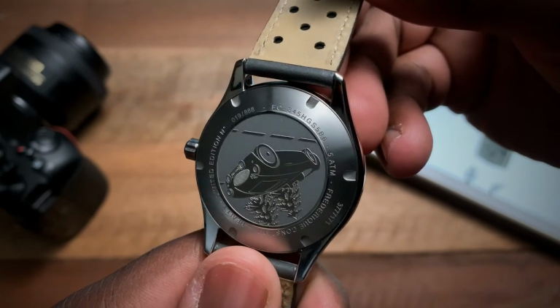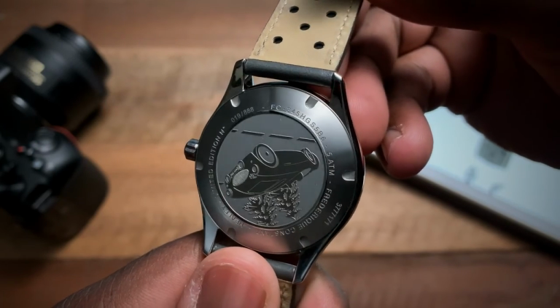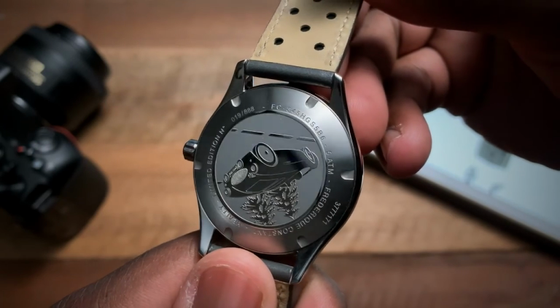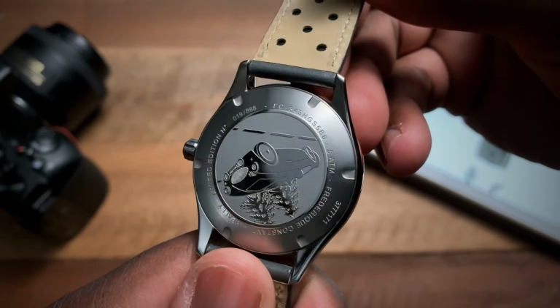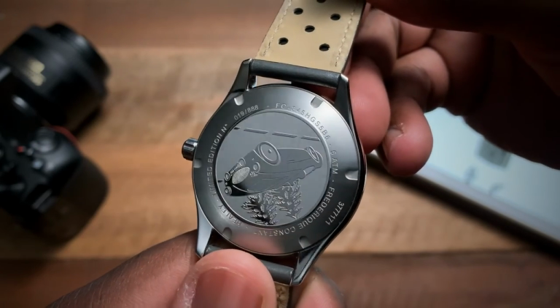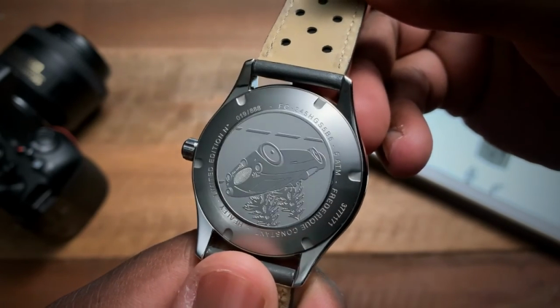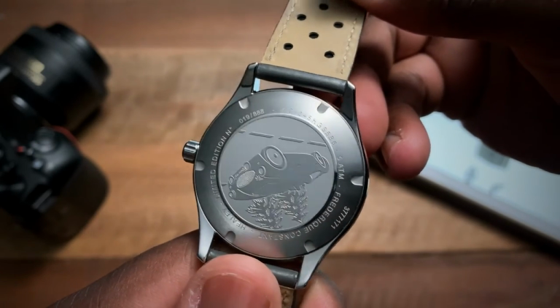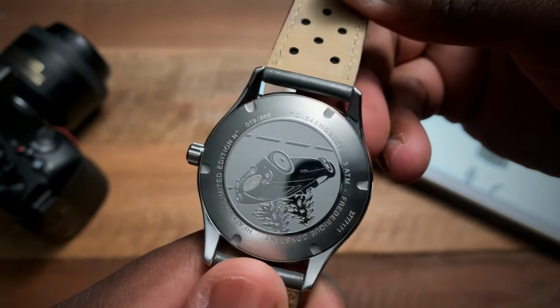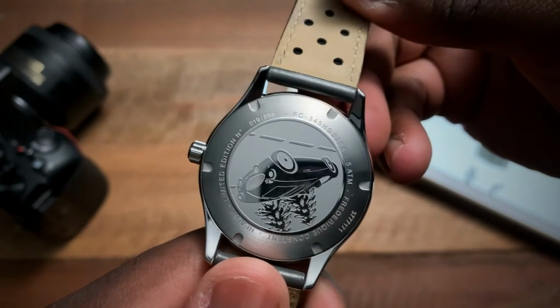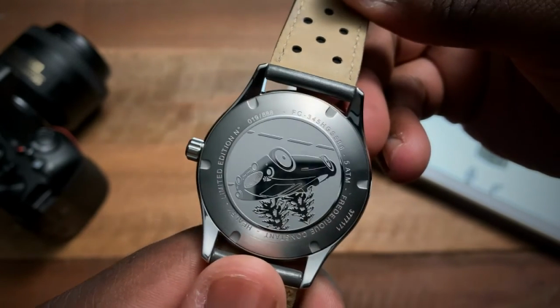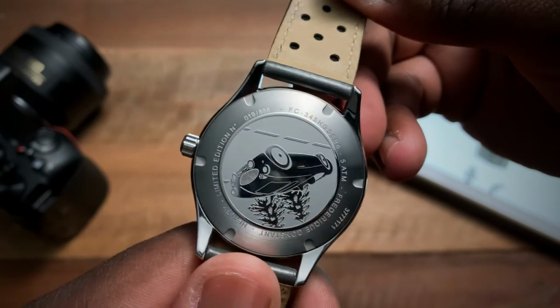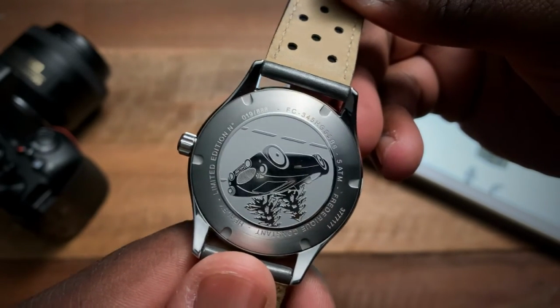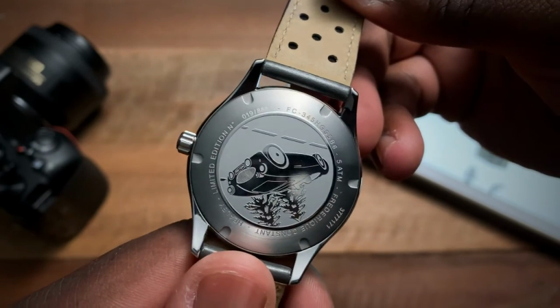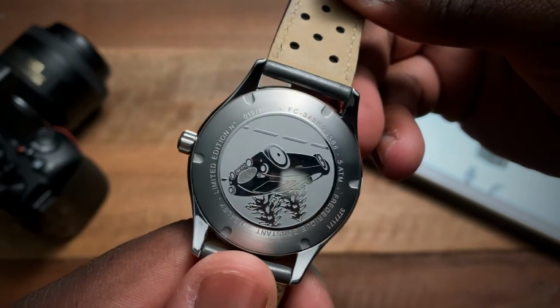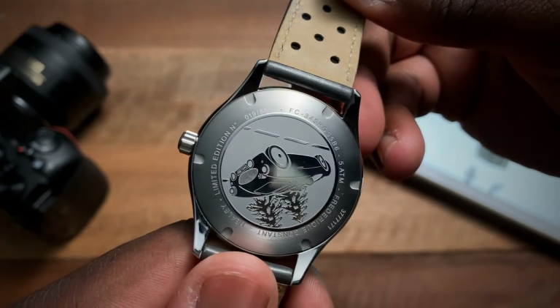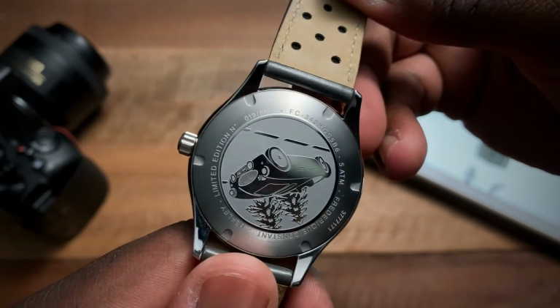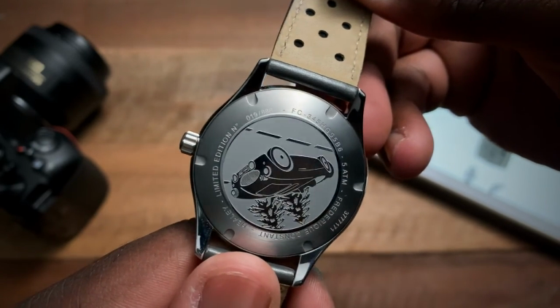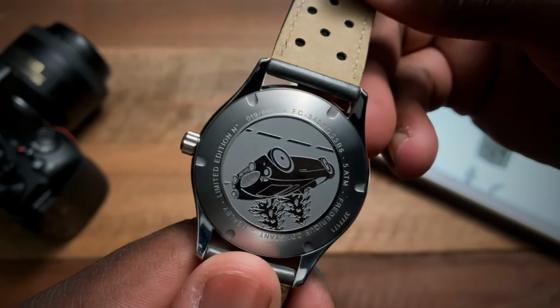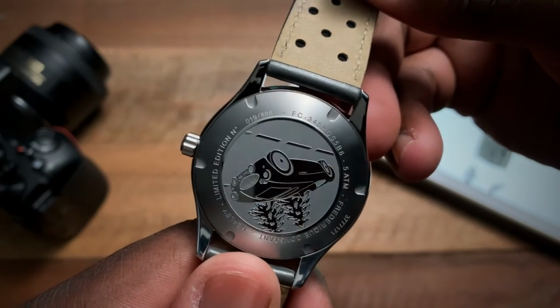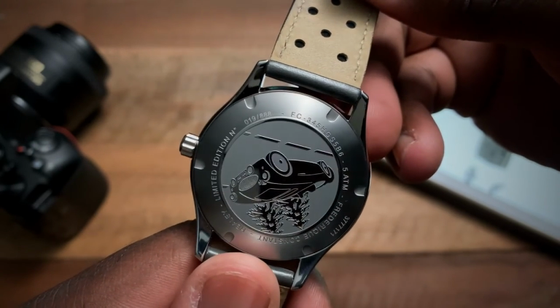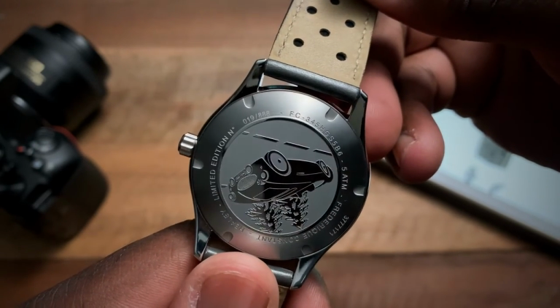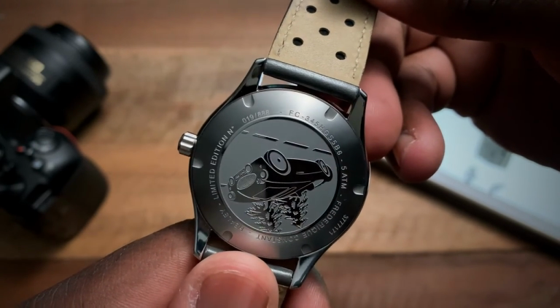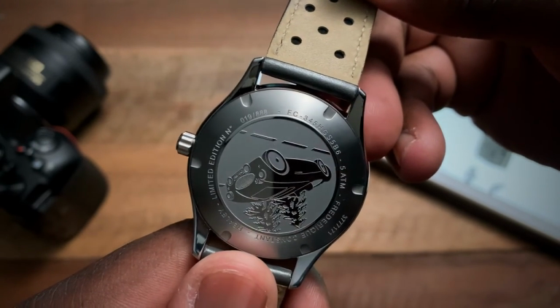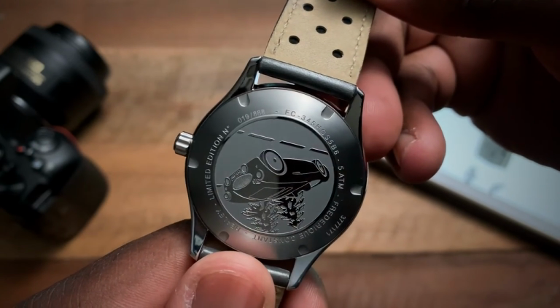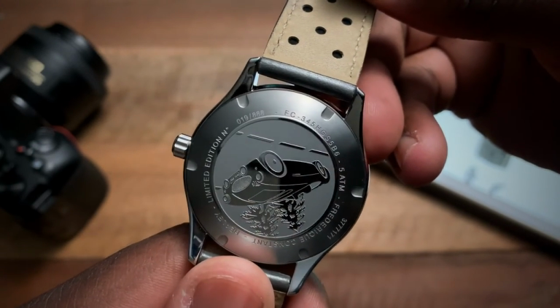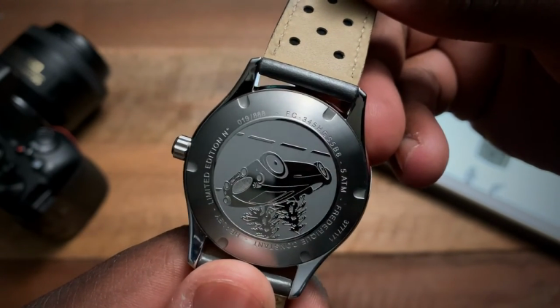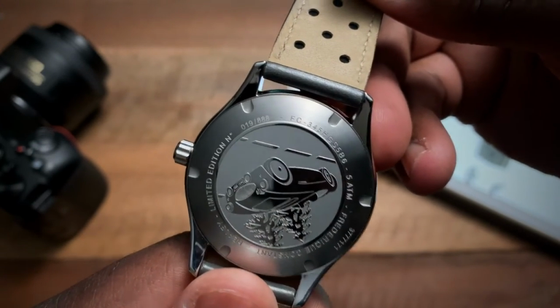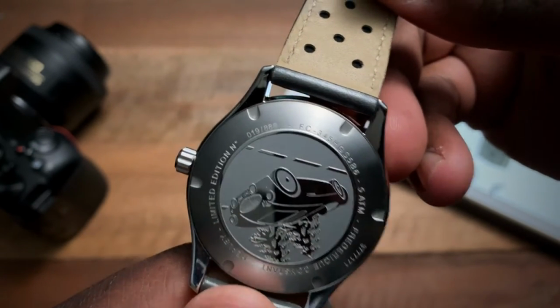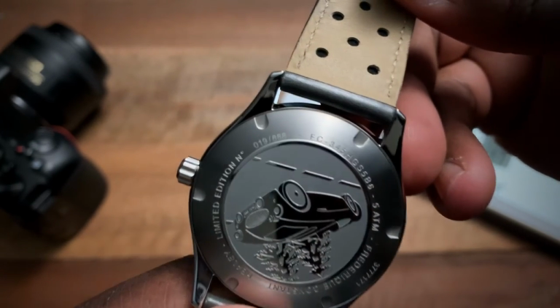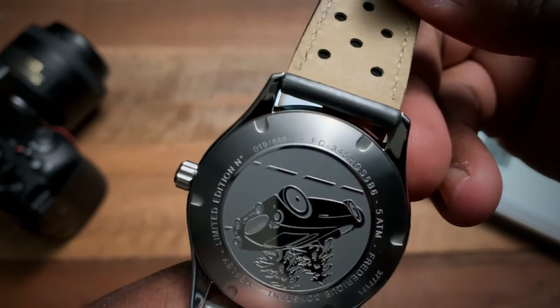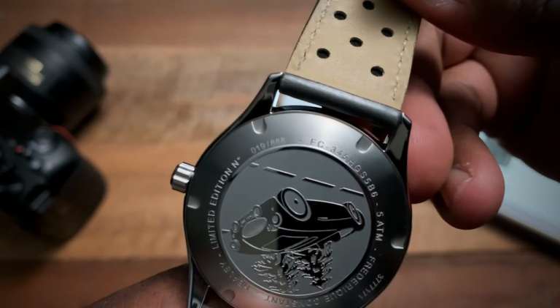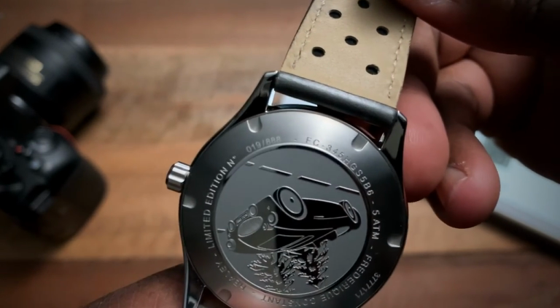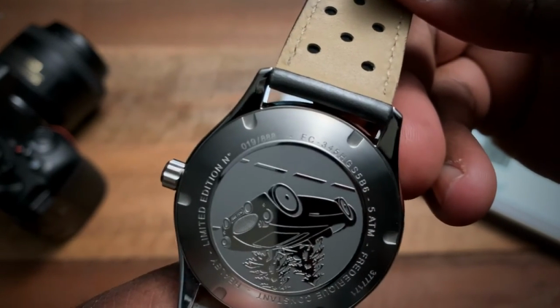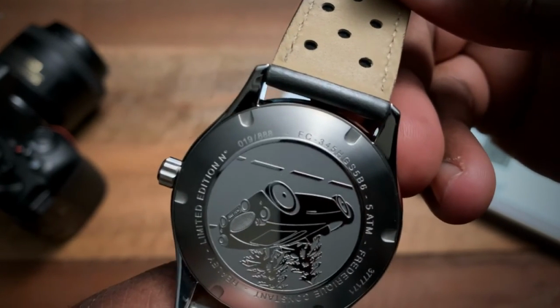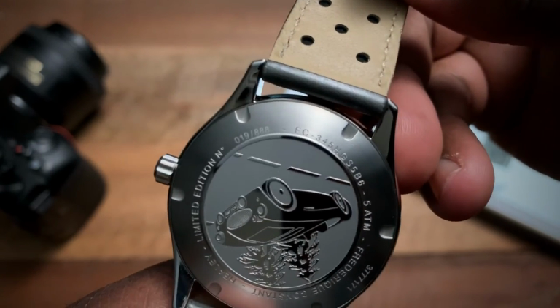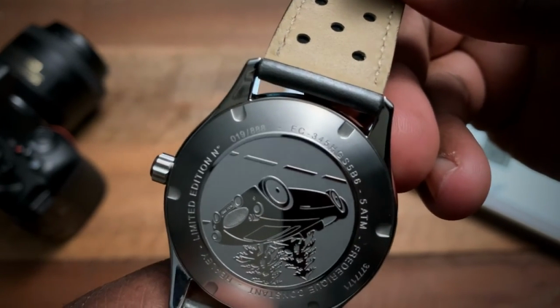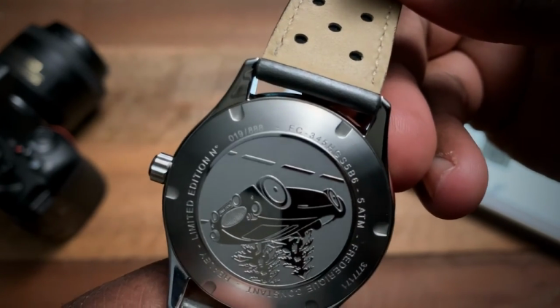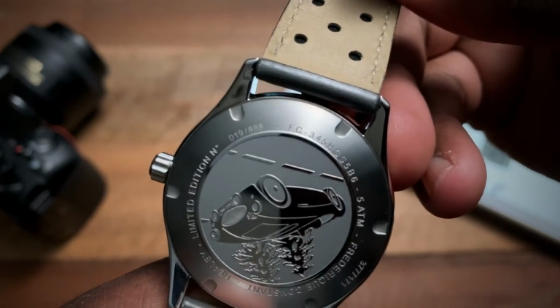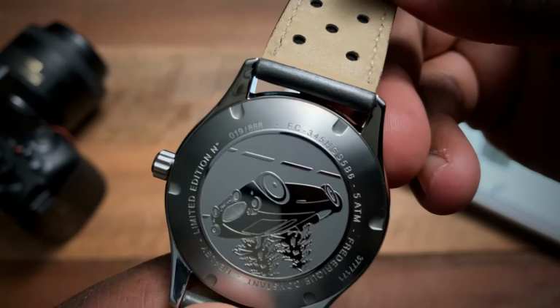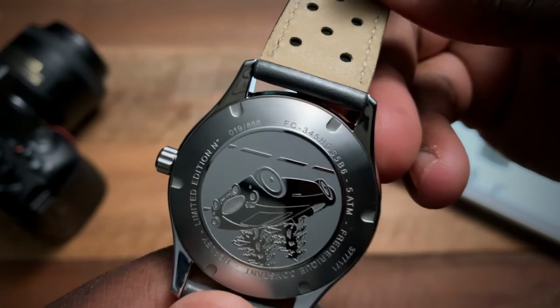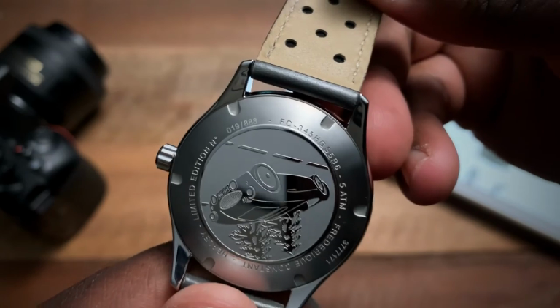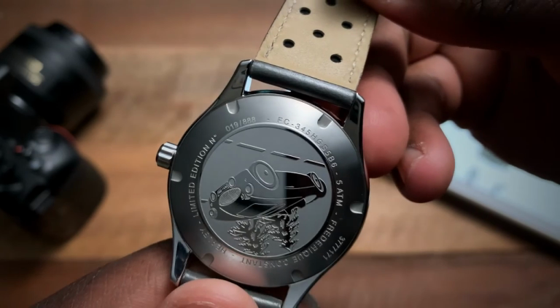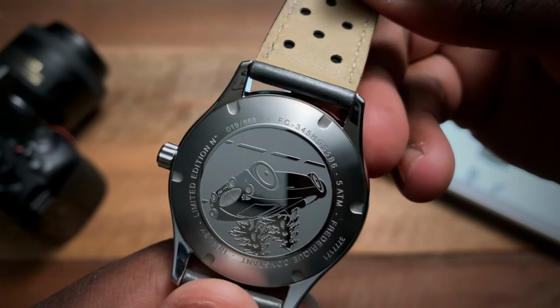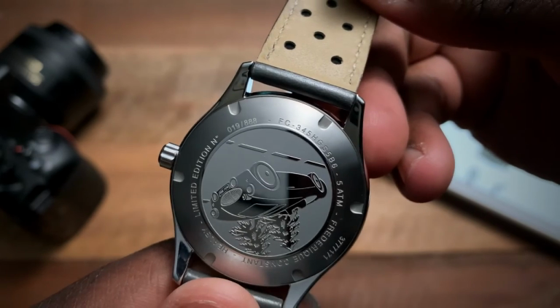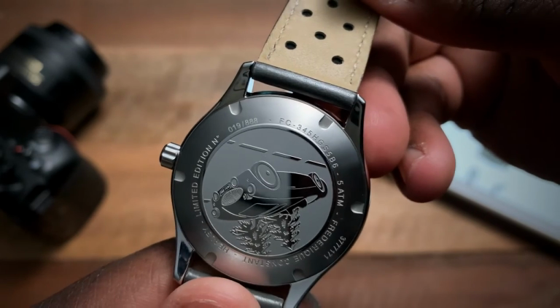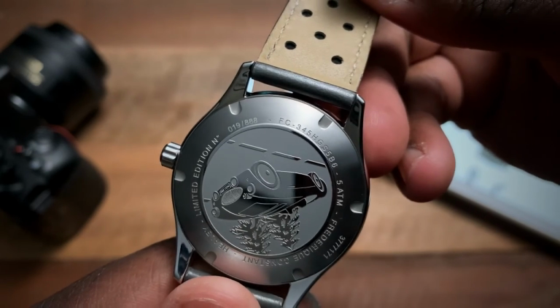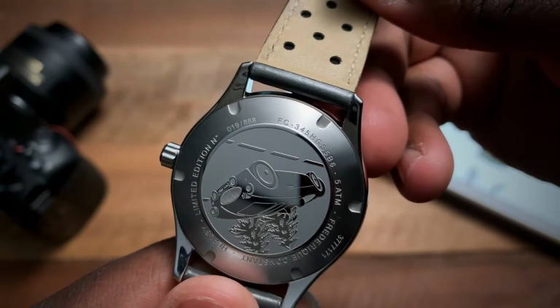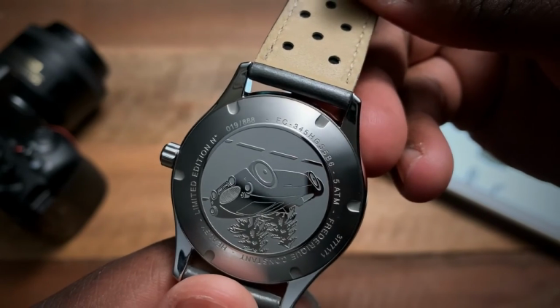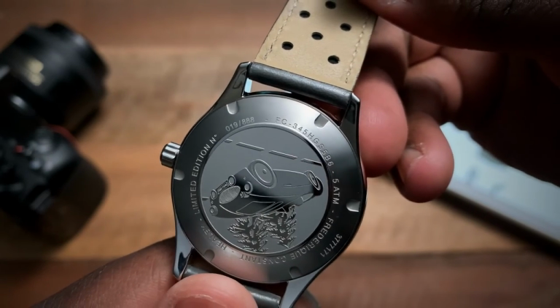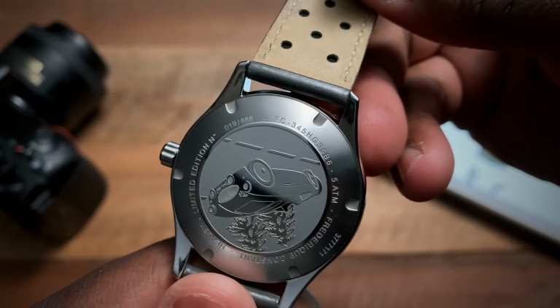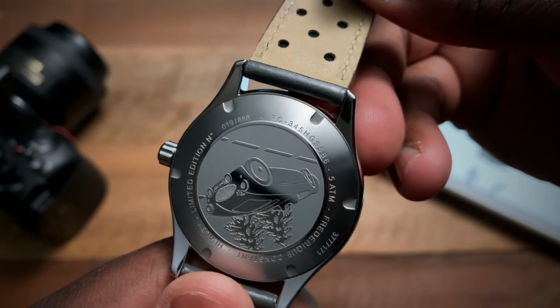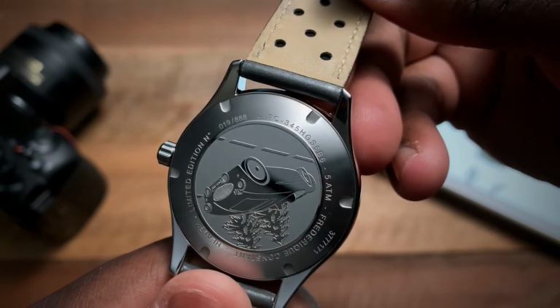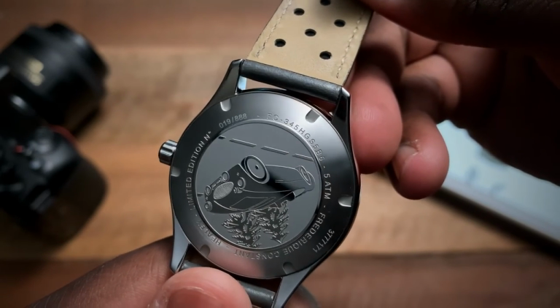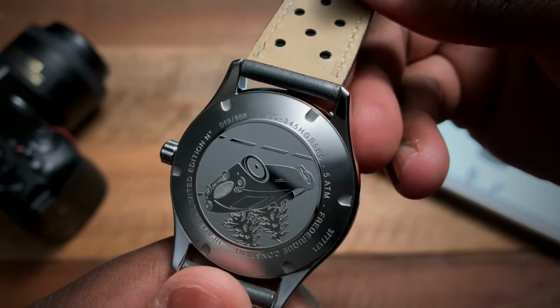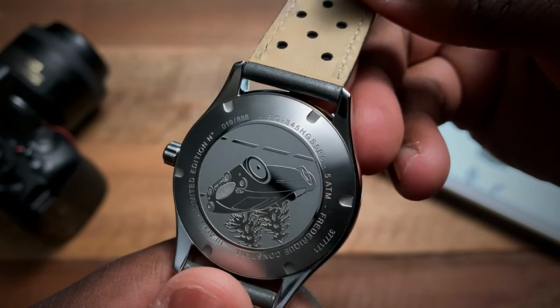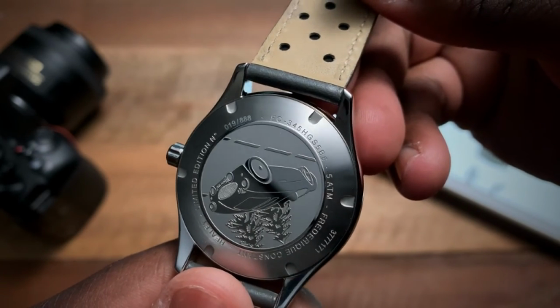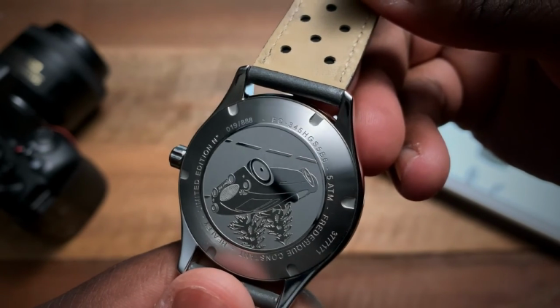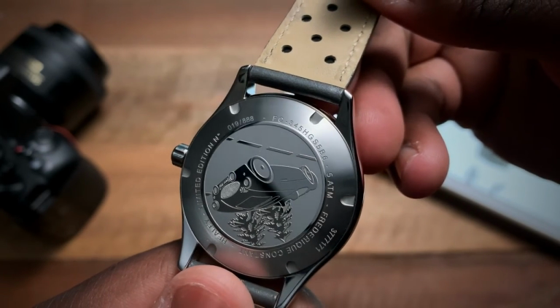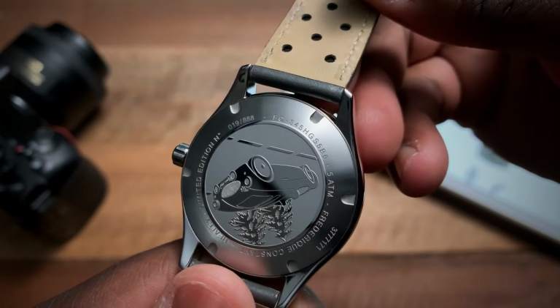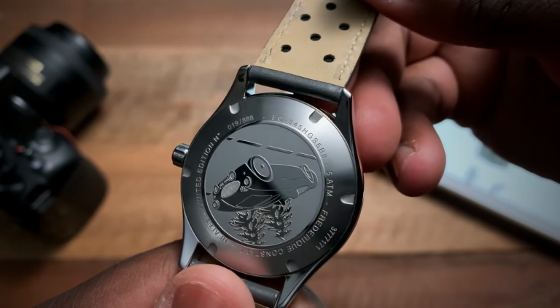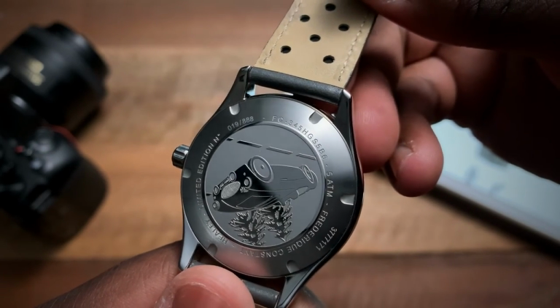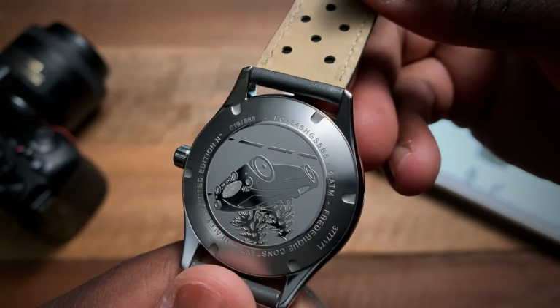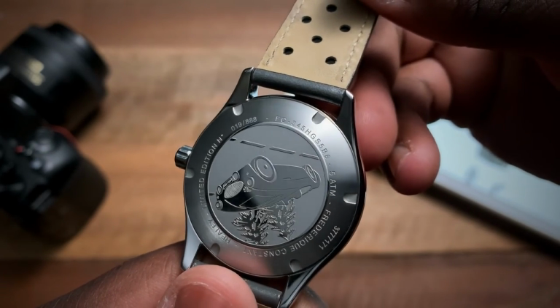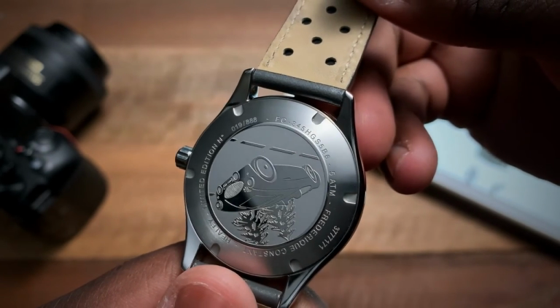Also want to note that this is part of a limited edition — right here we have number 19 of 888.